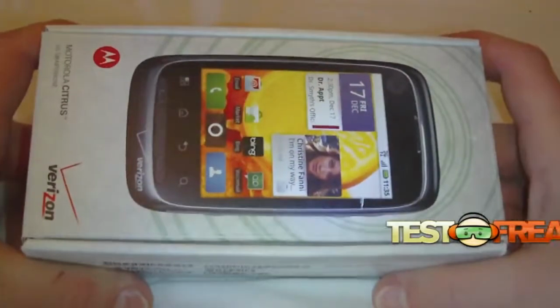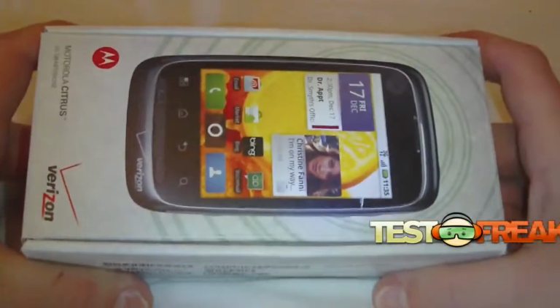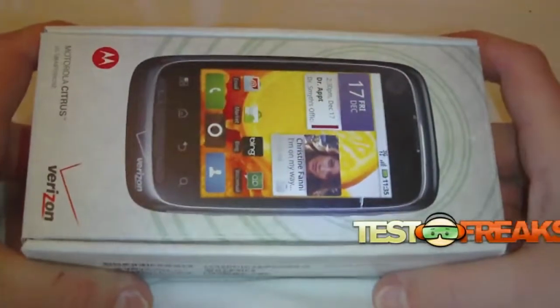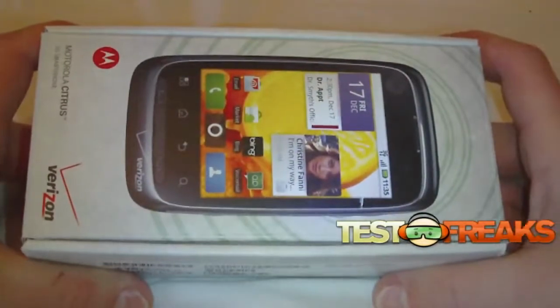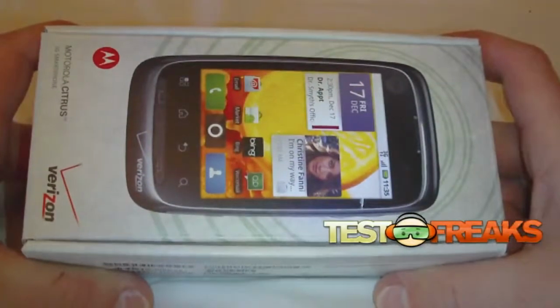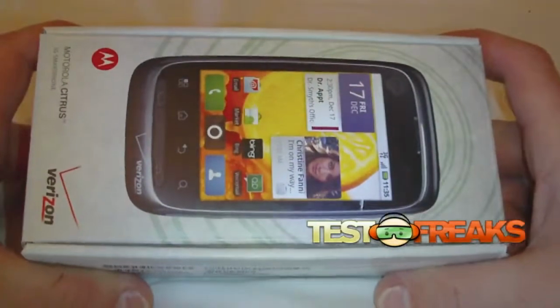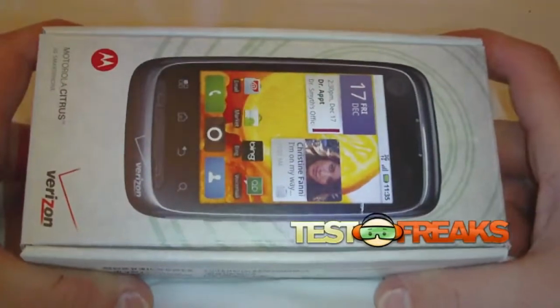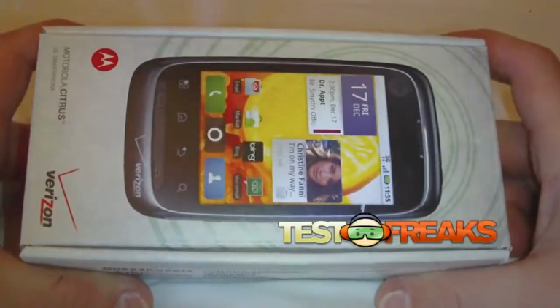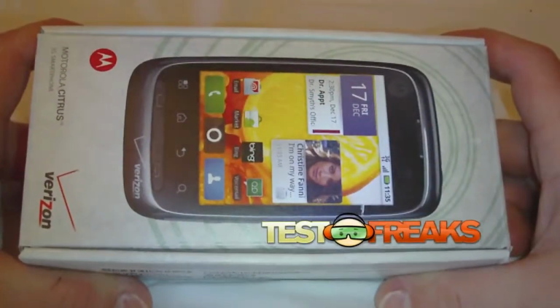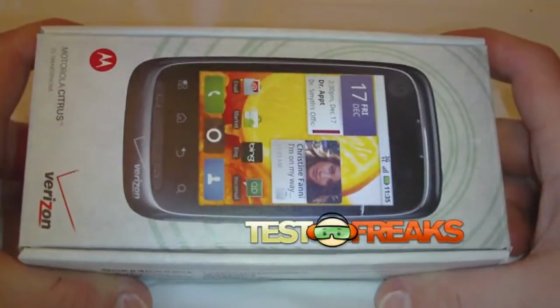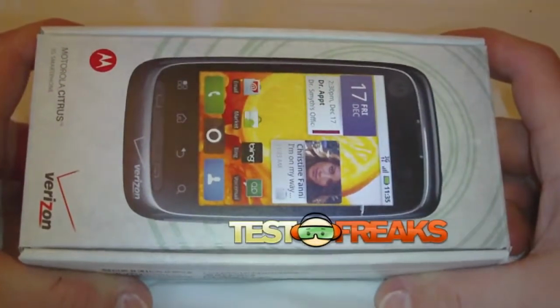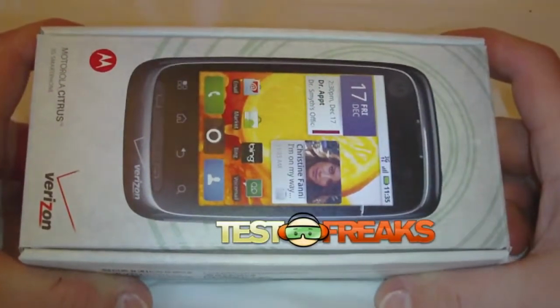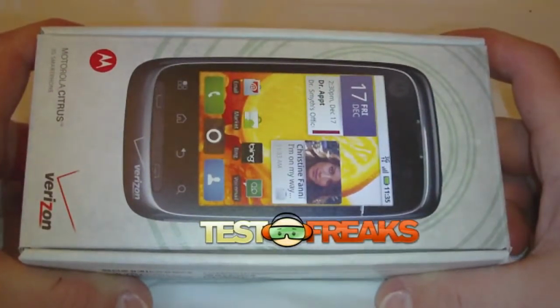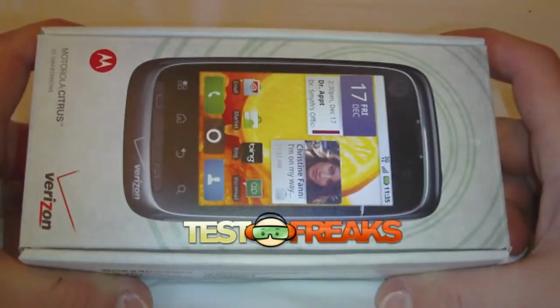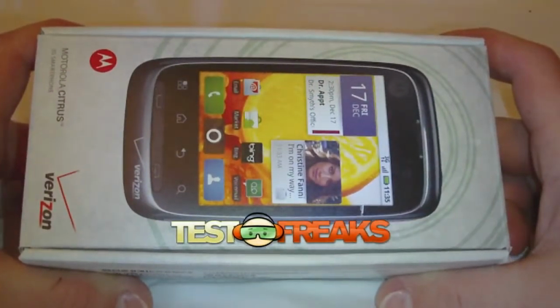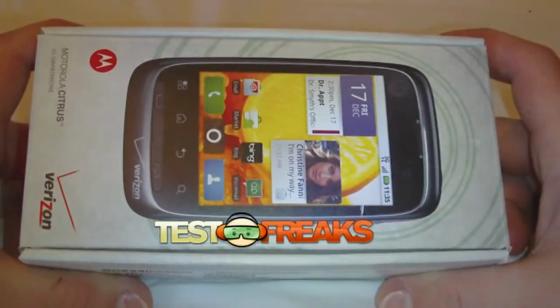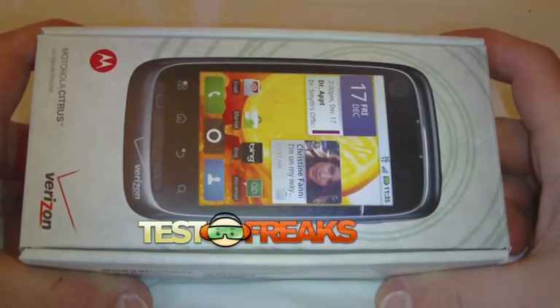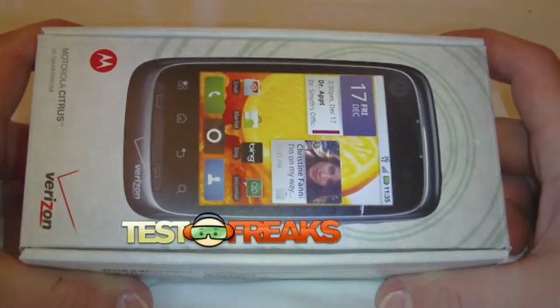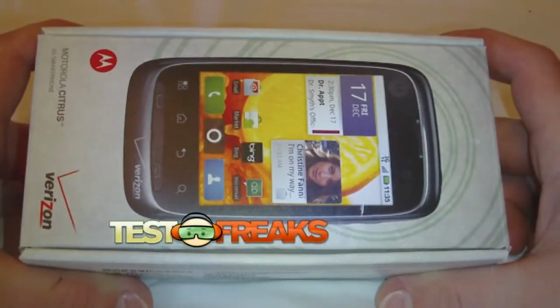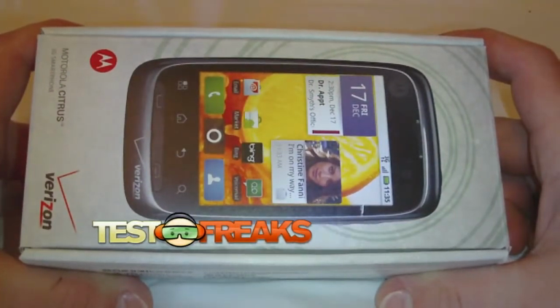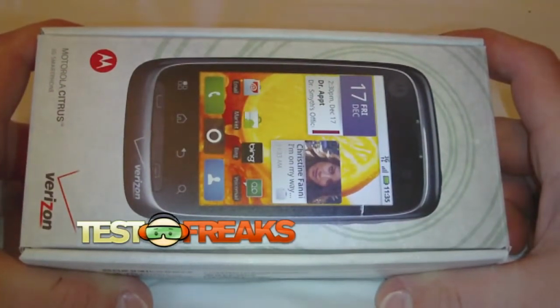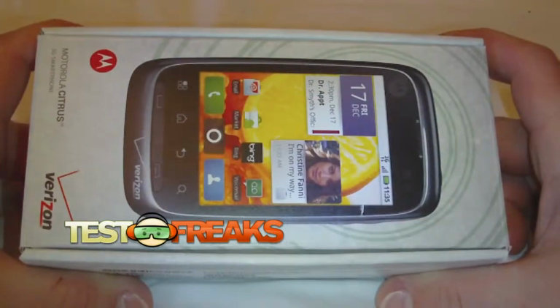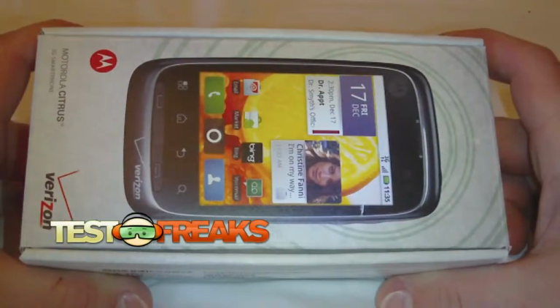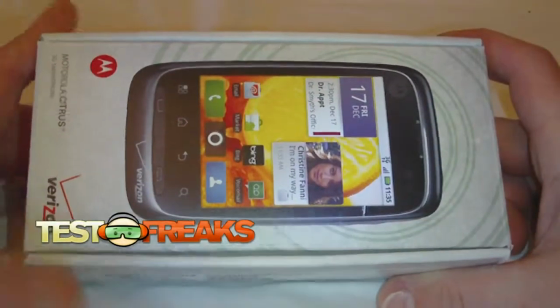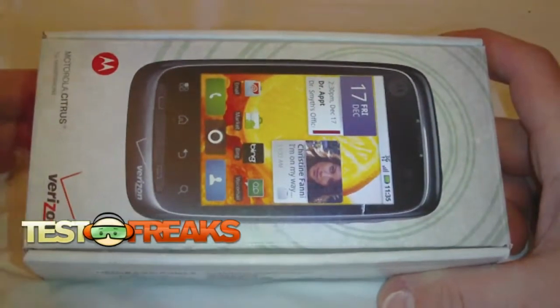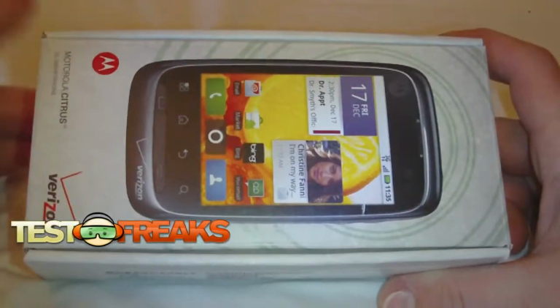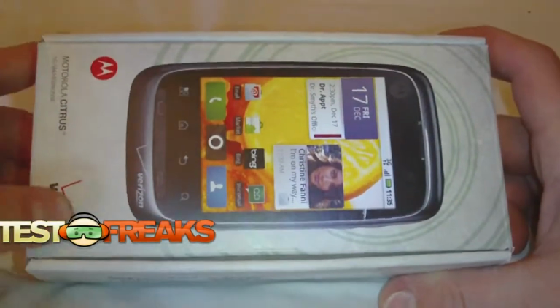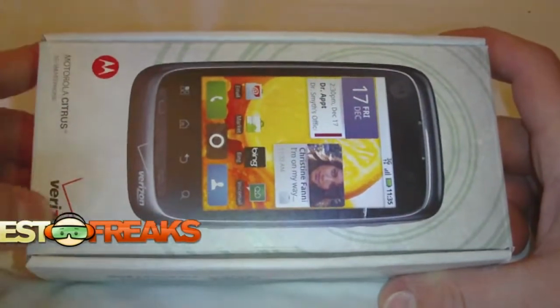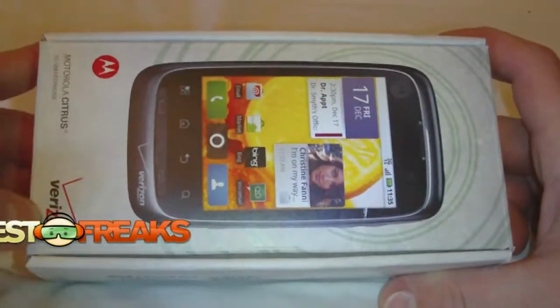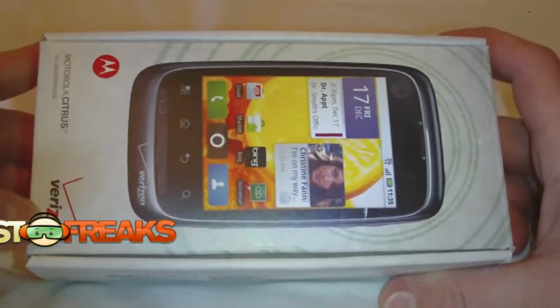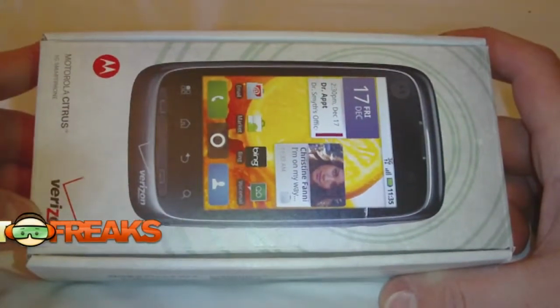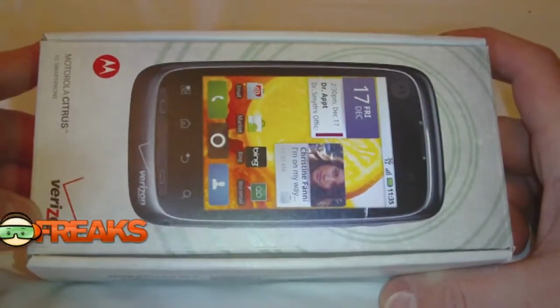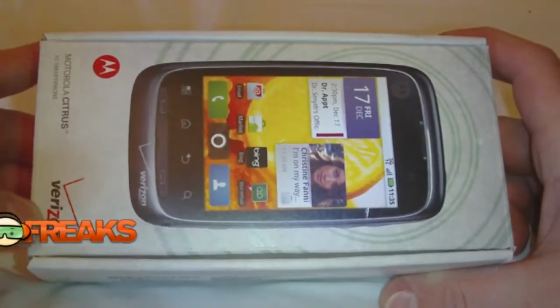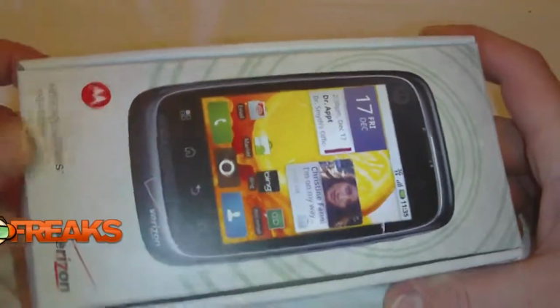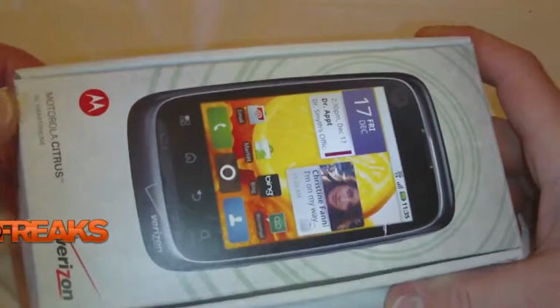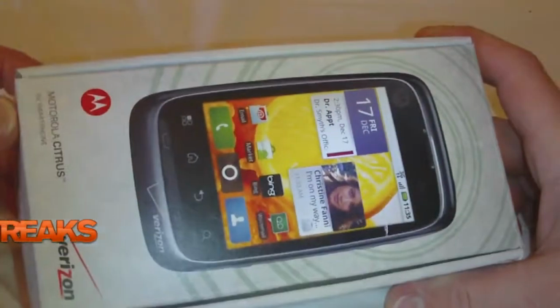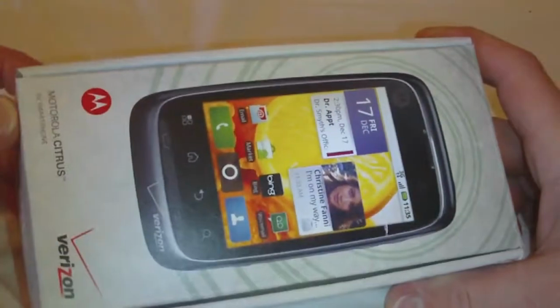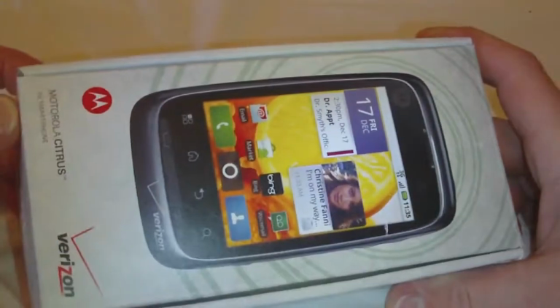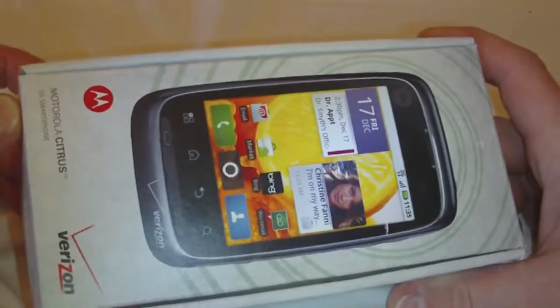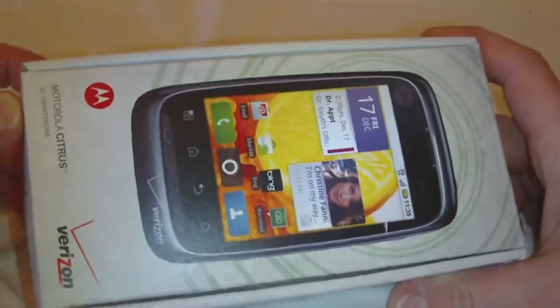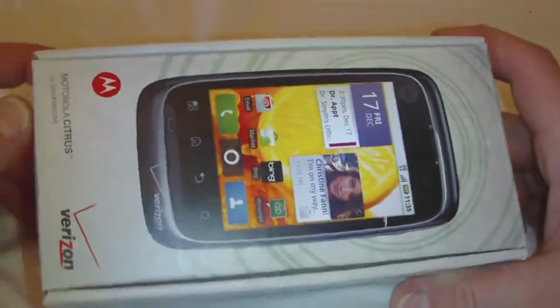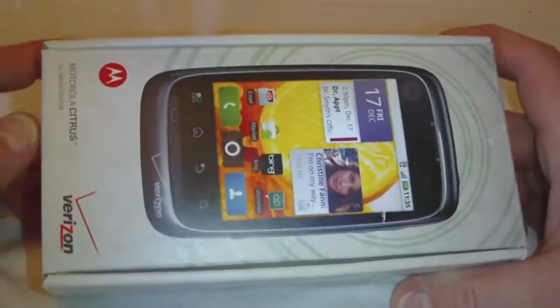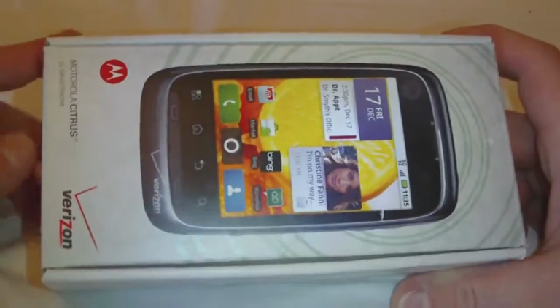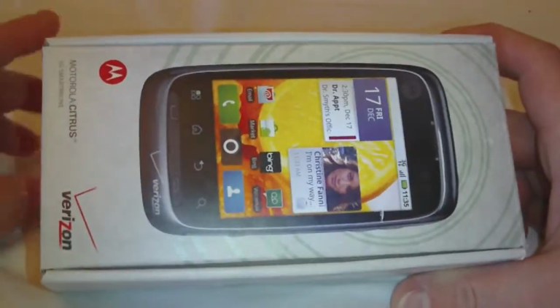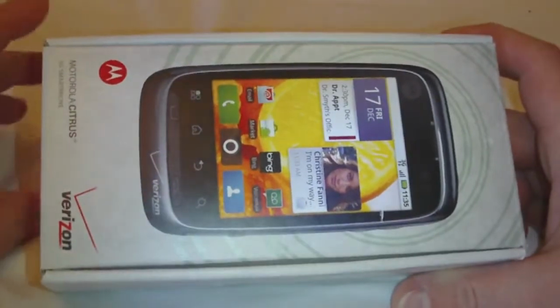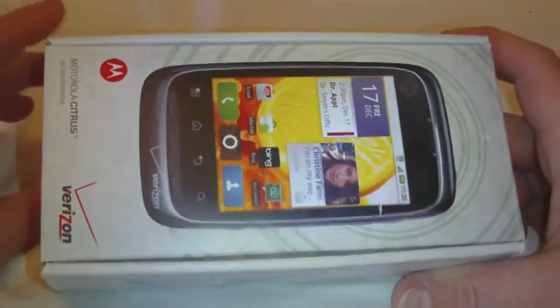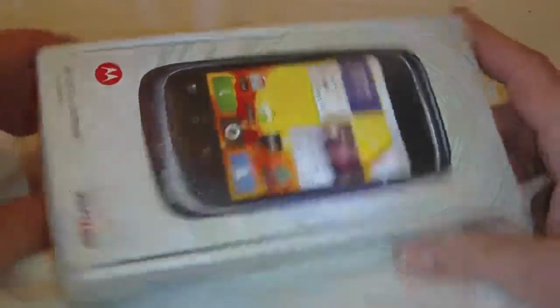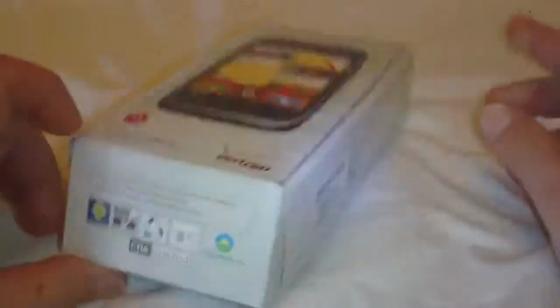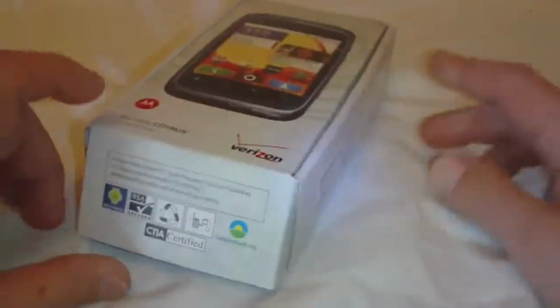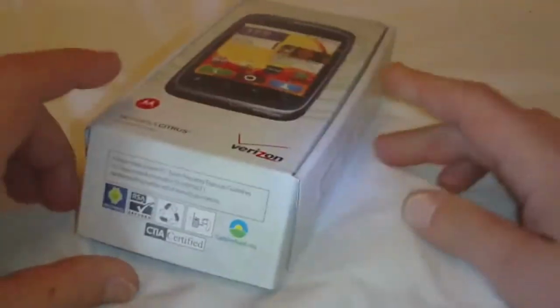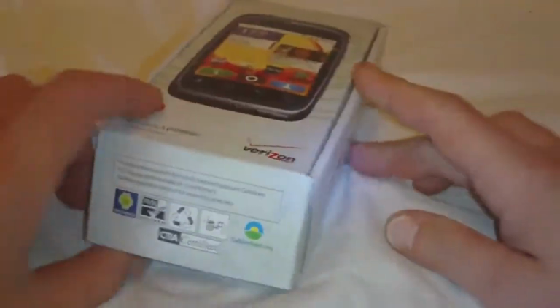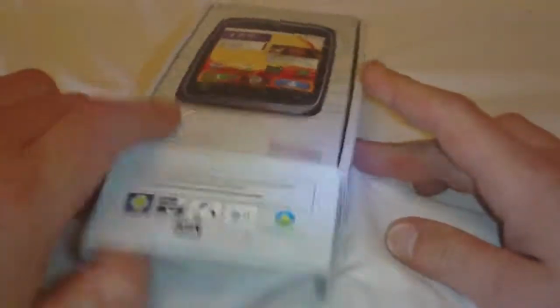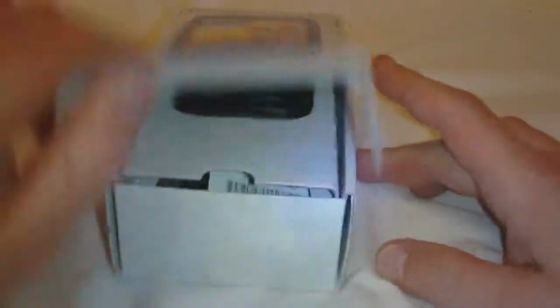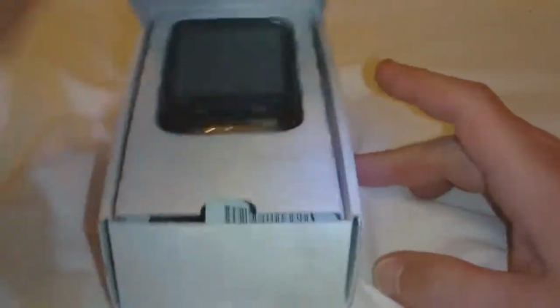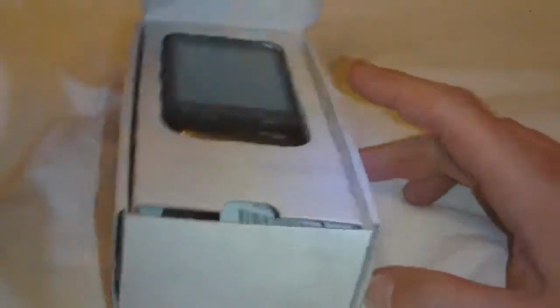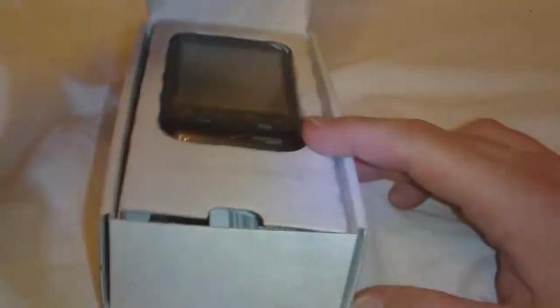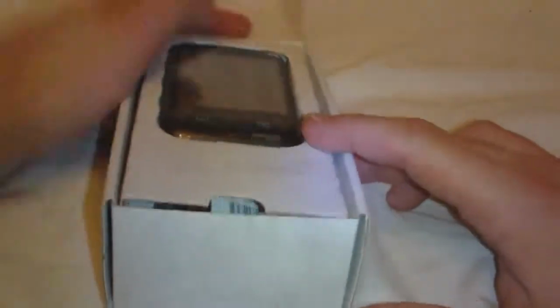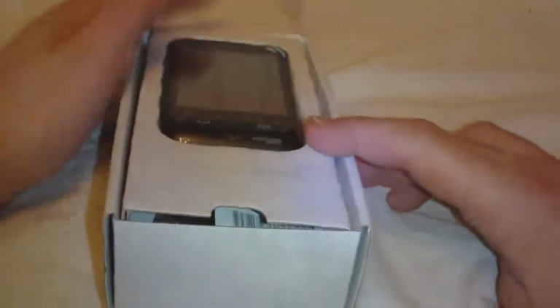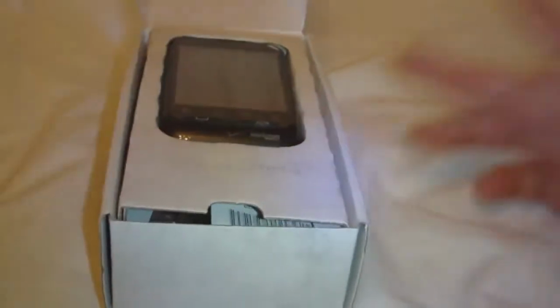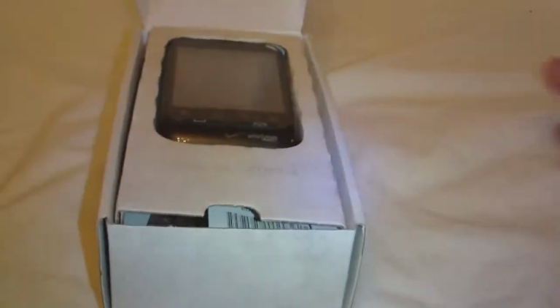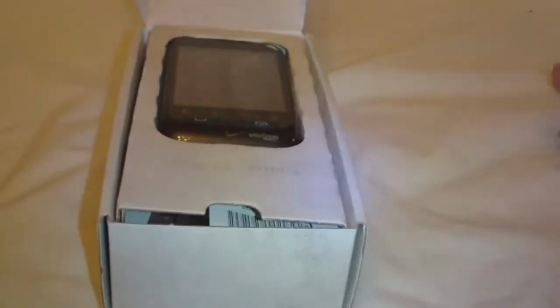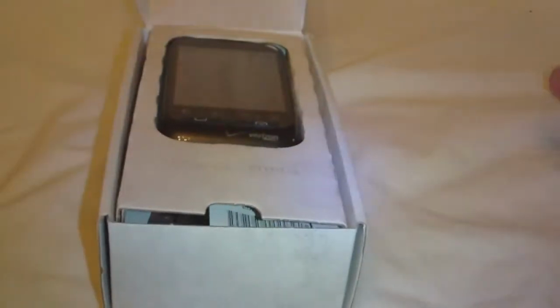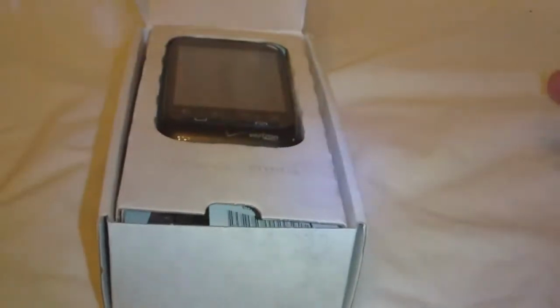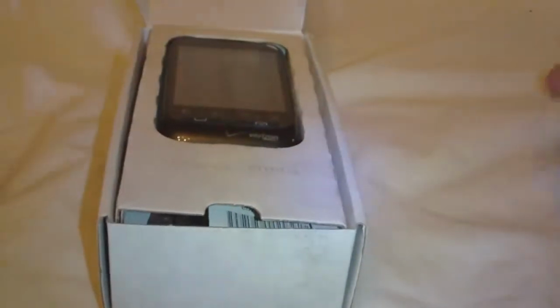Welcome to another edition of Test Freaks Unboxing. Another Verizon phone, the Motorola Citrus — an Android phone of course.